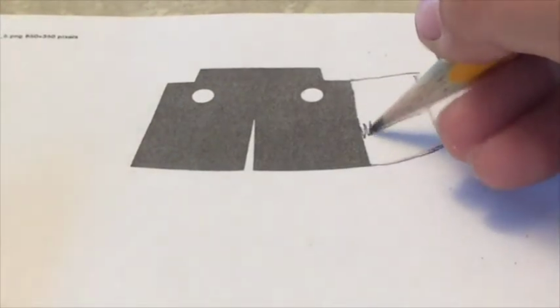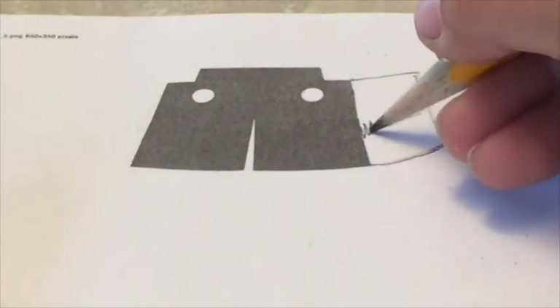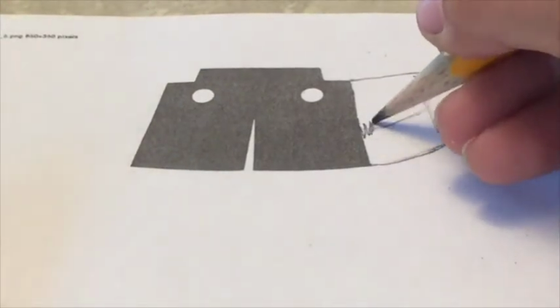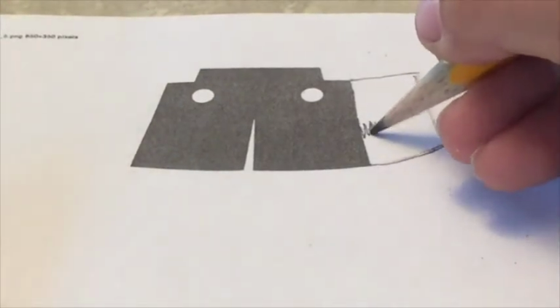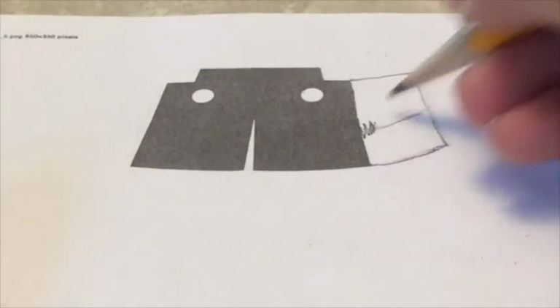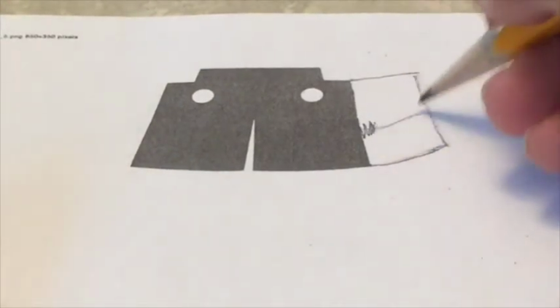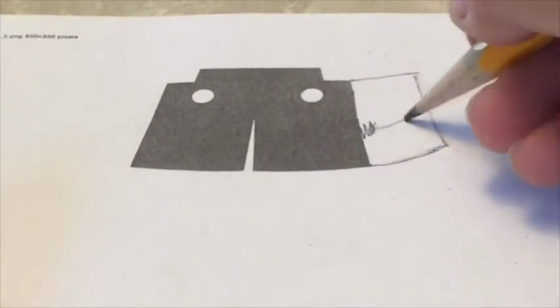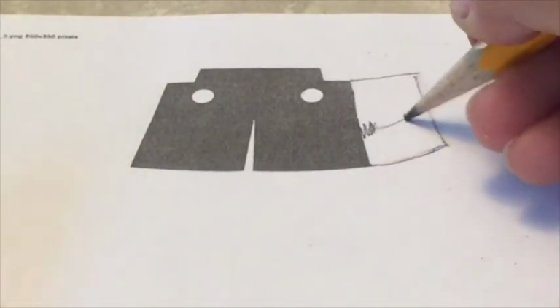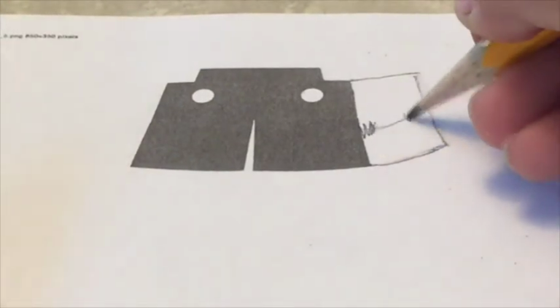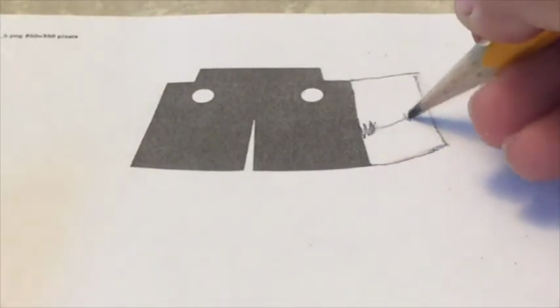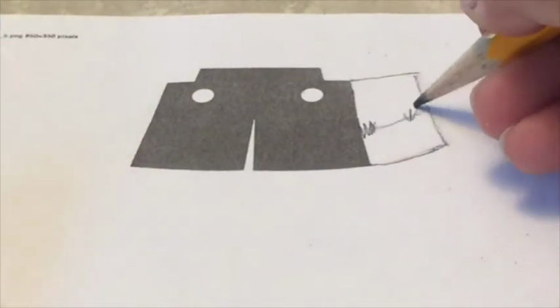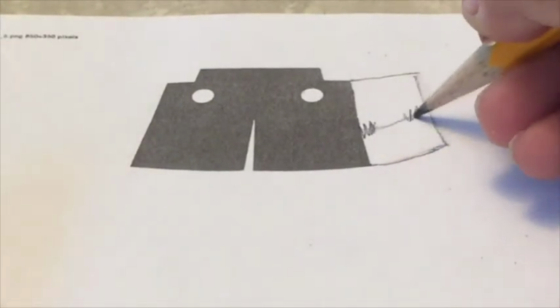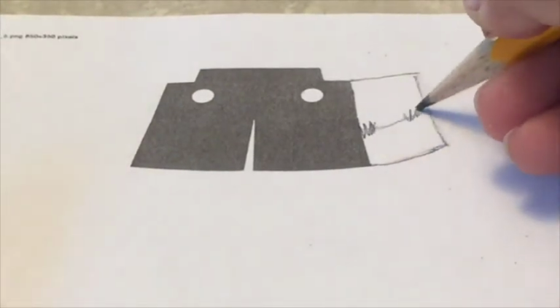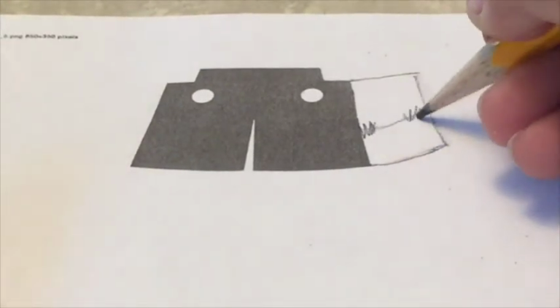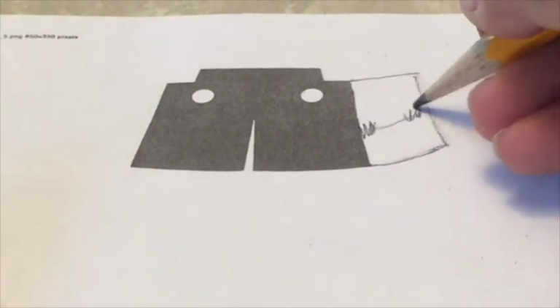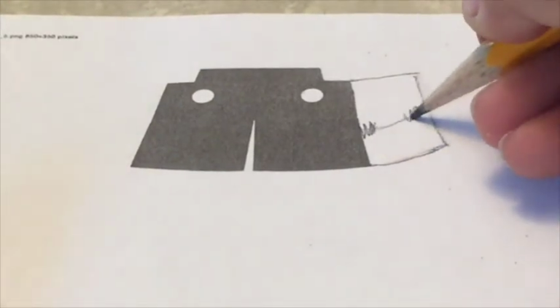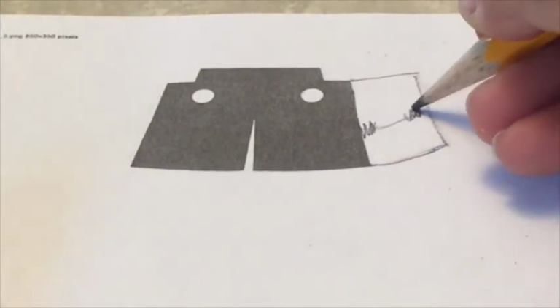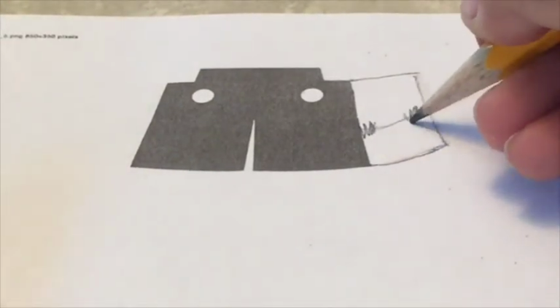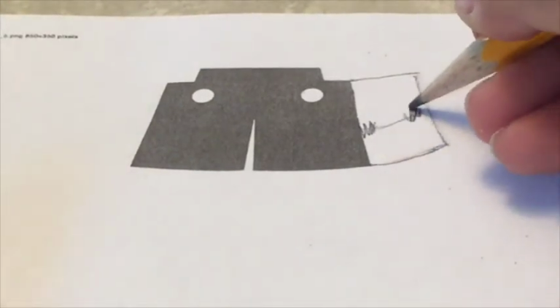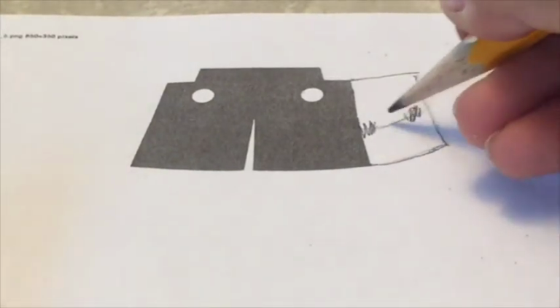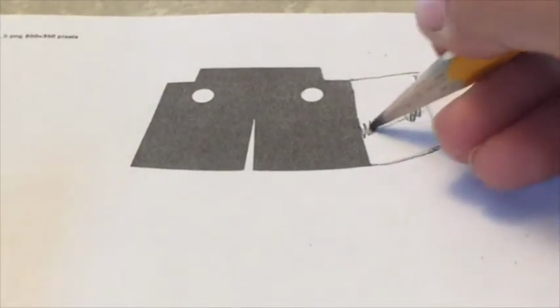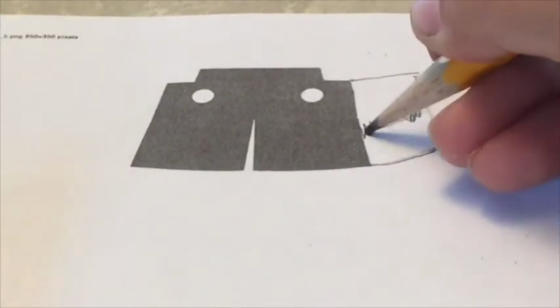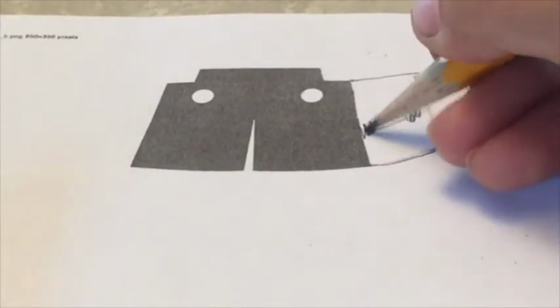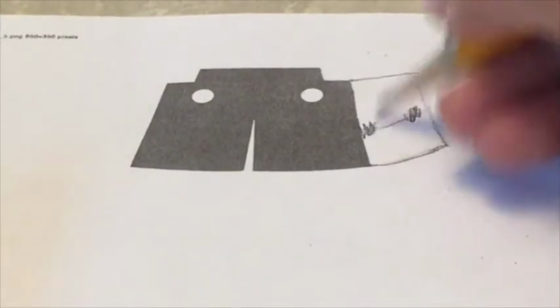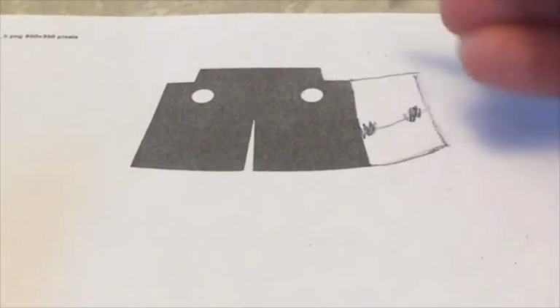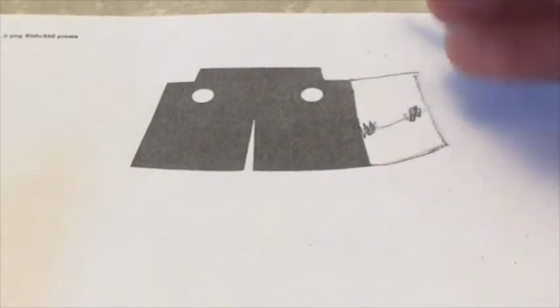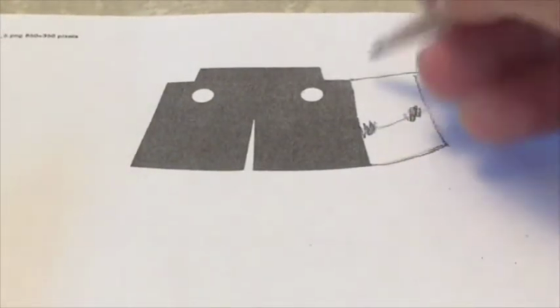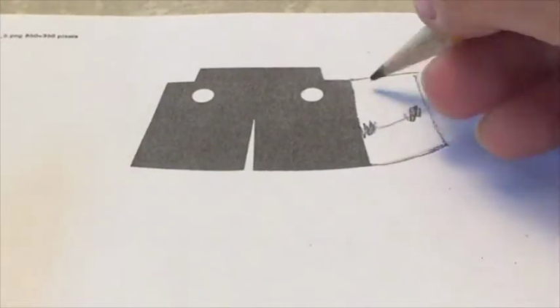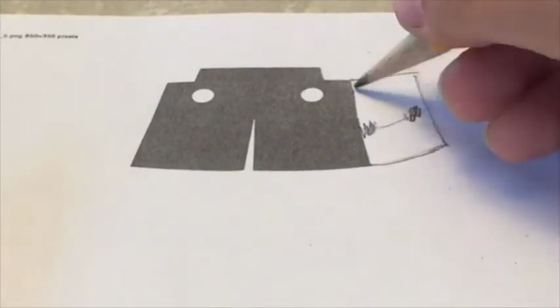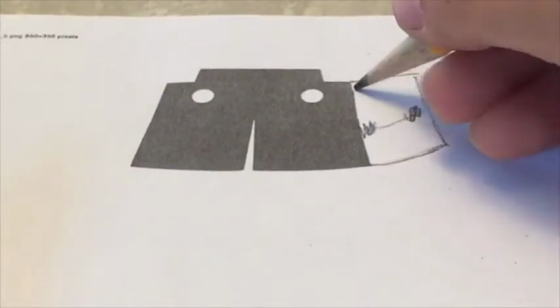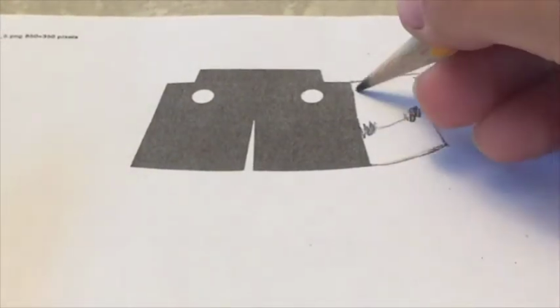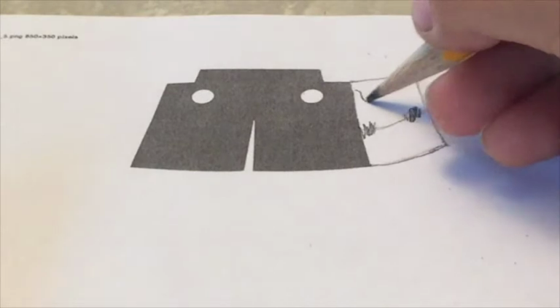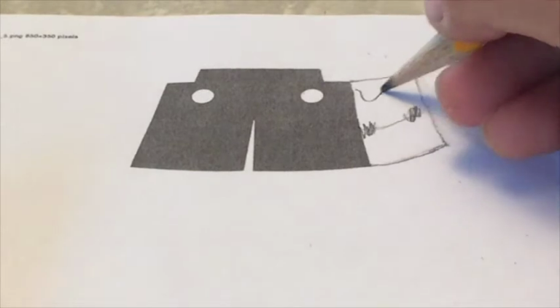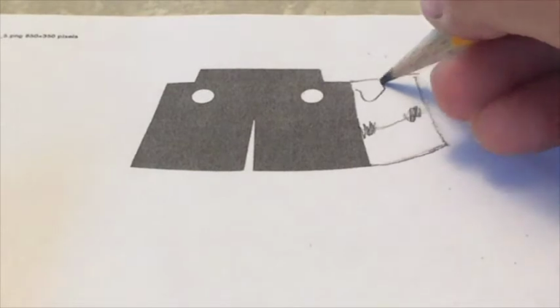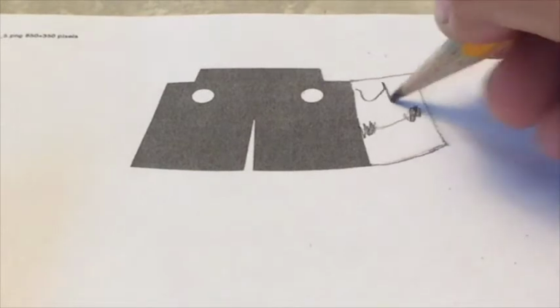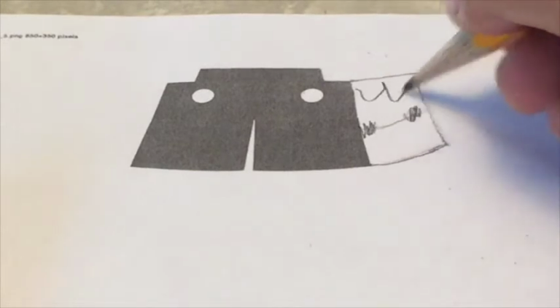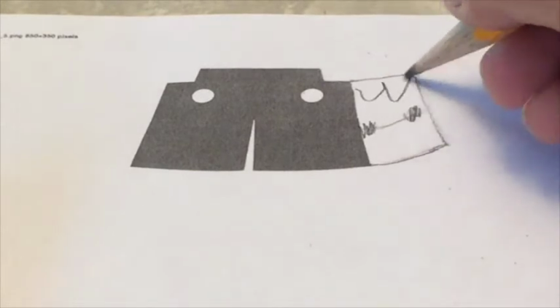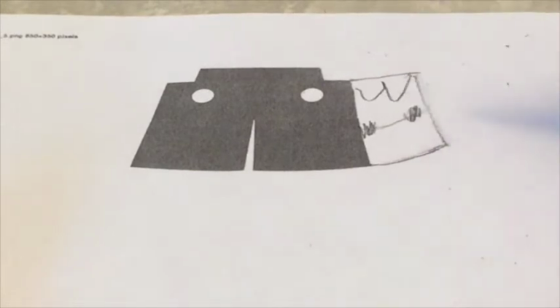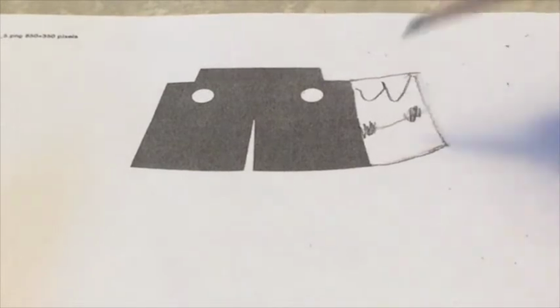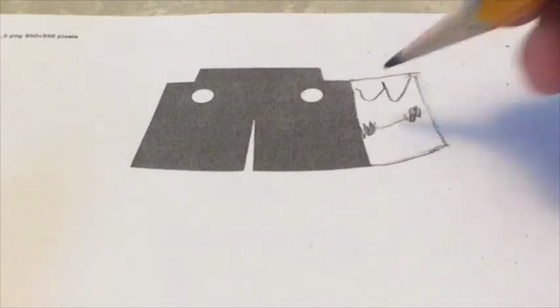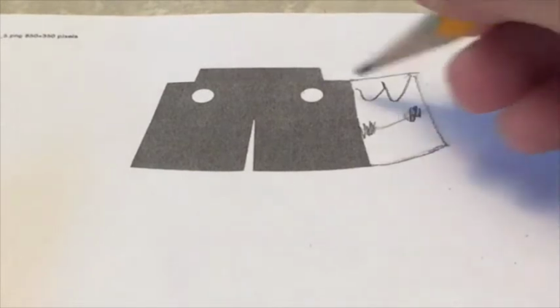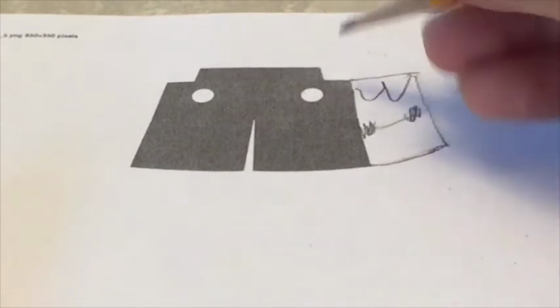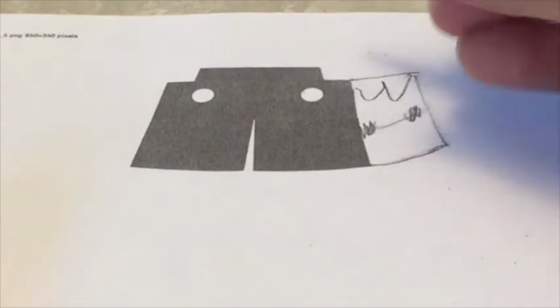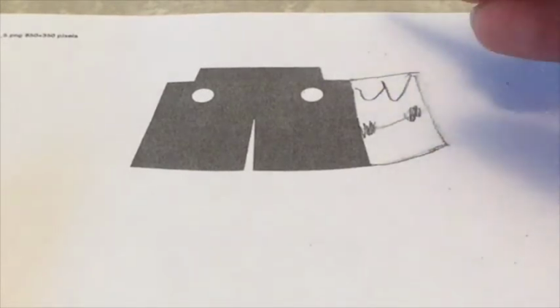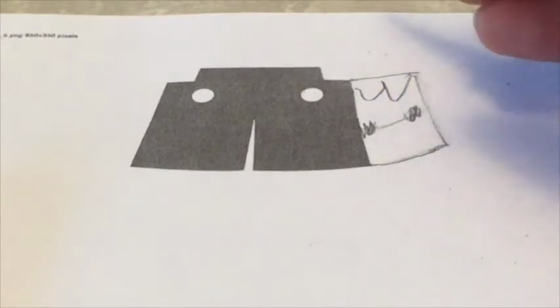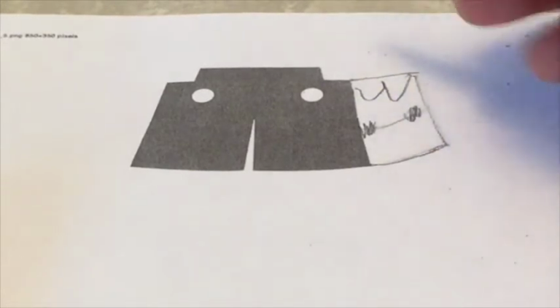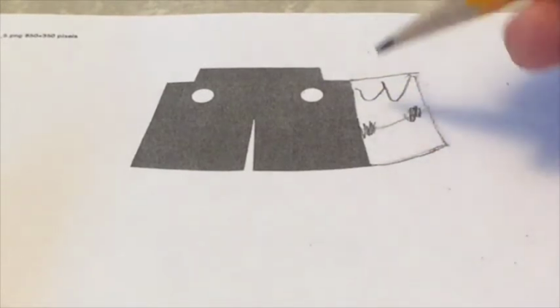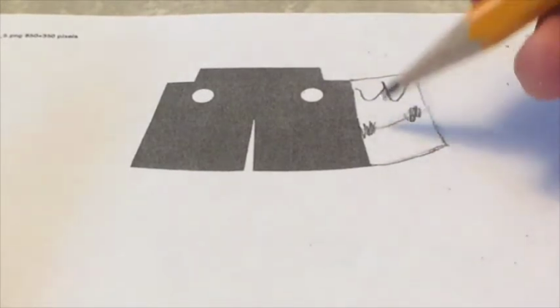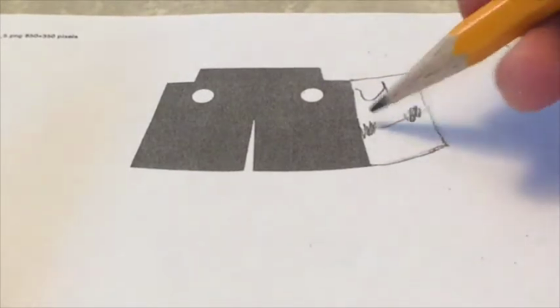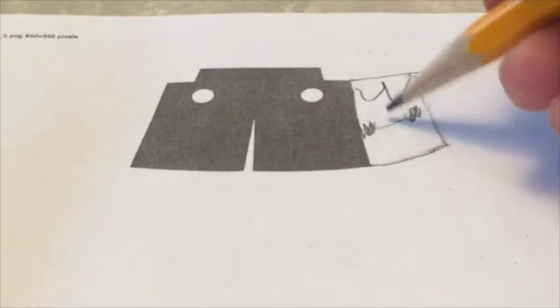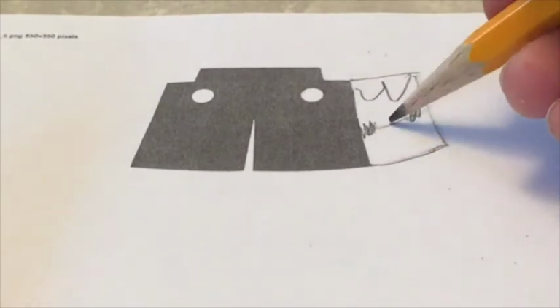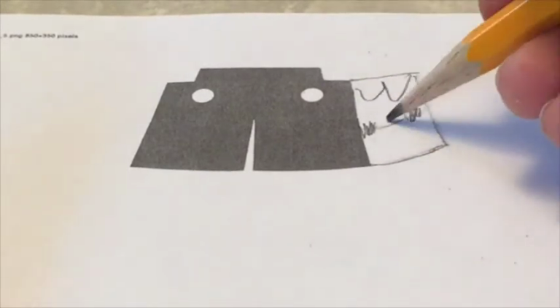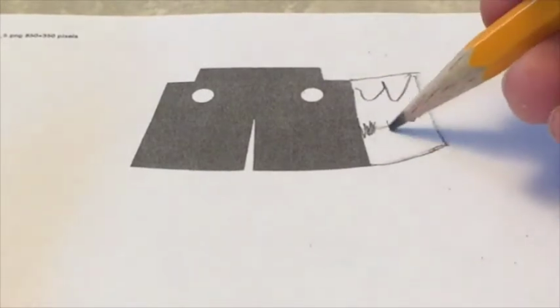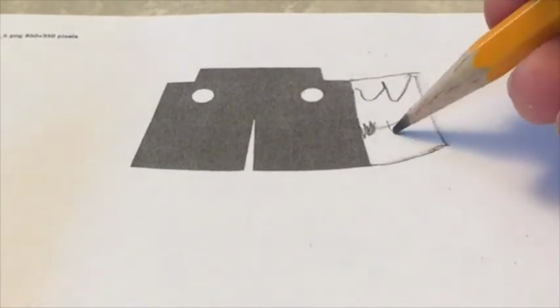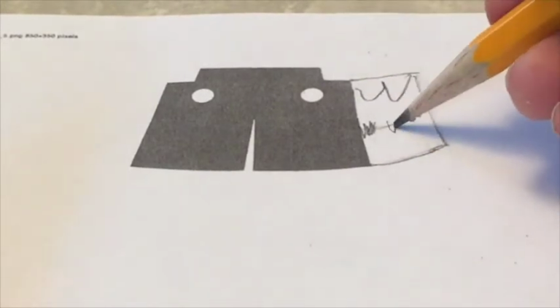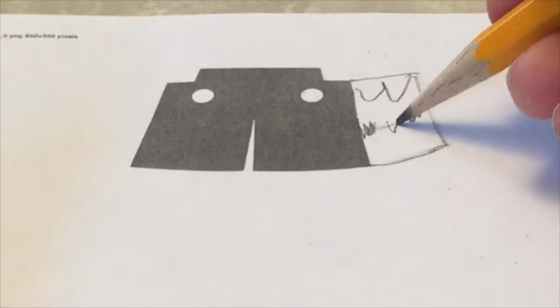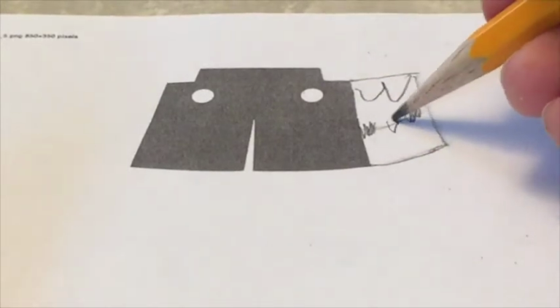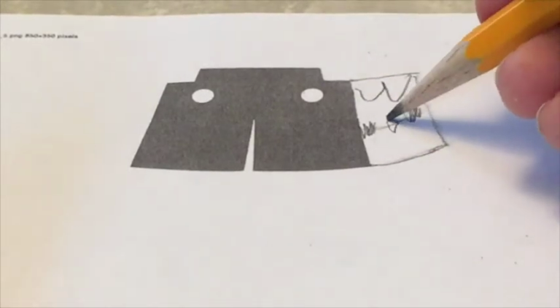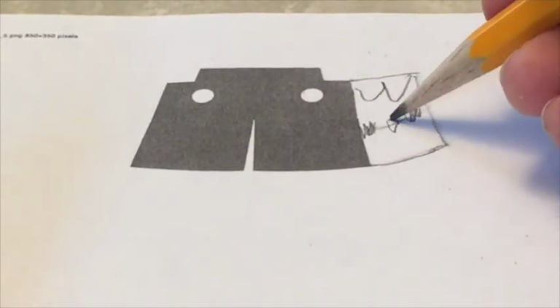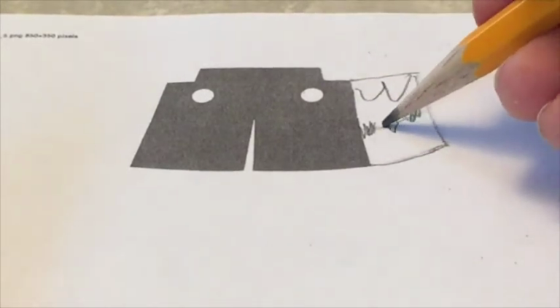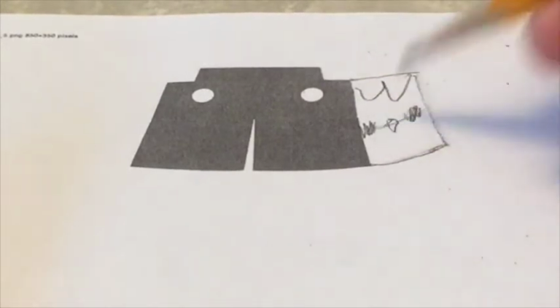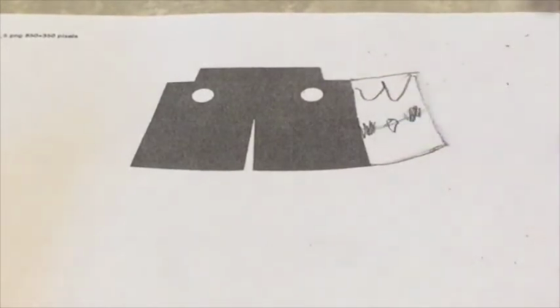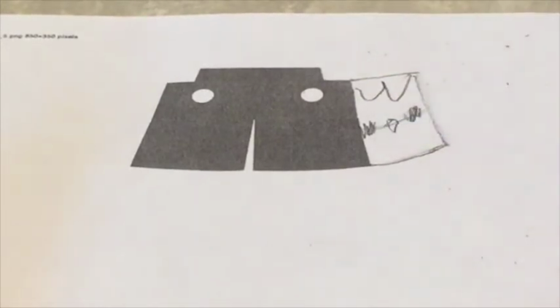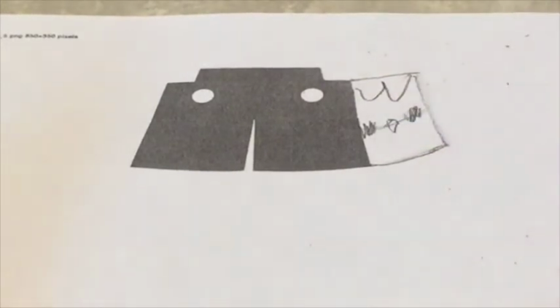Do this for pockets or something. You can also design a belt buckle.